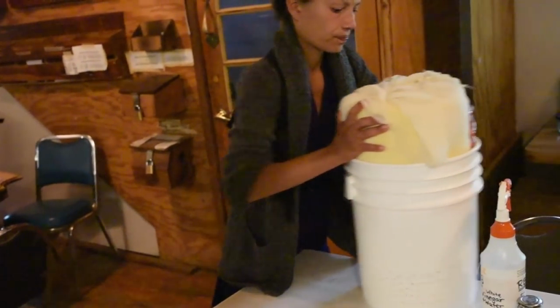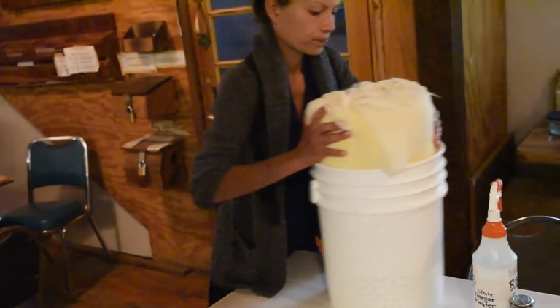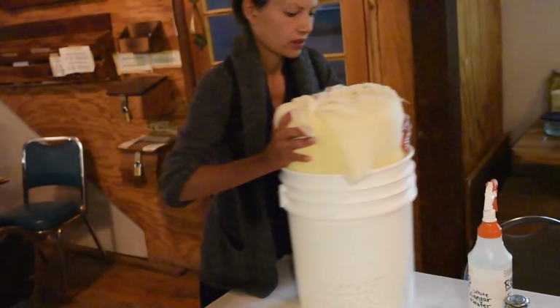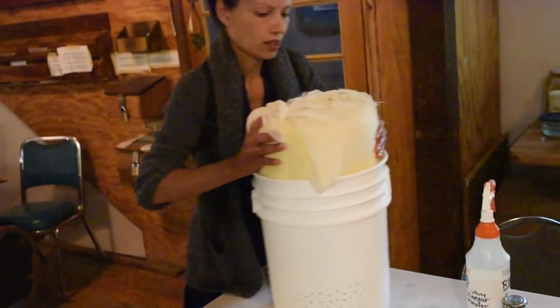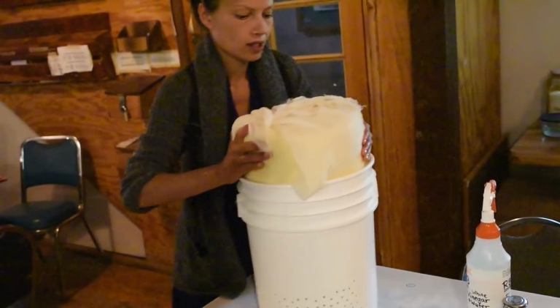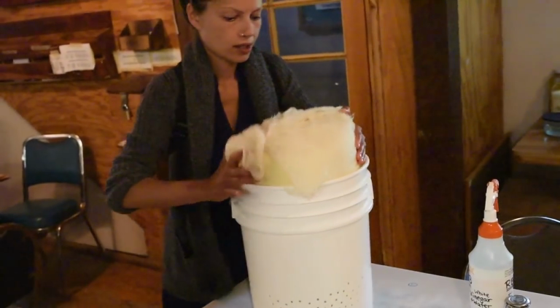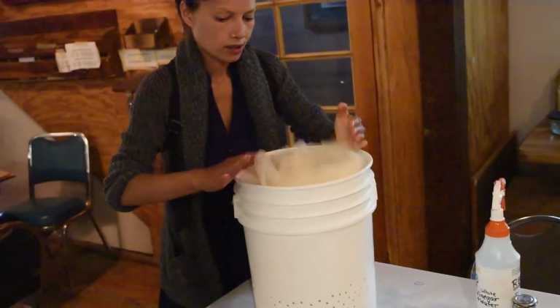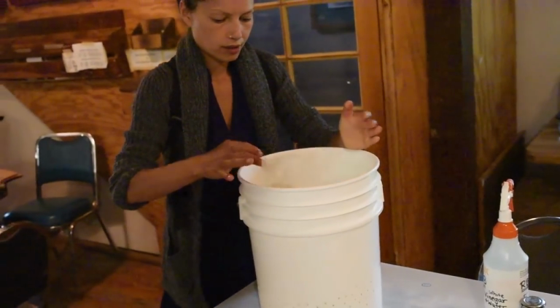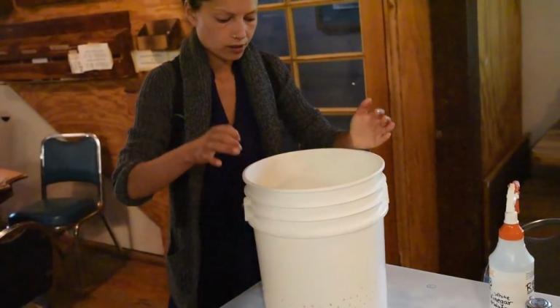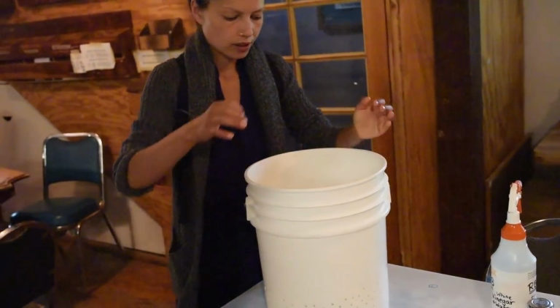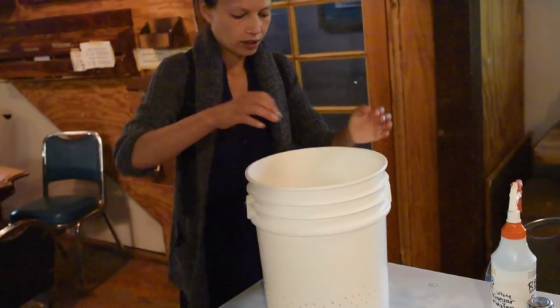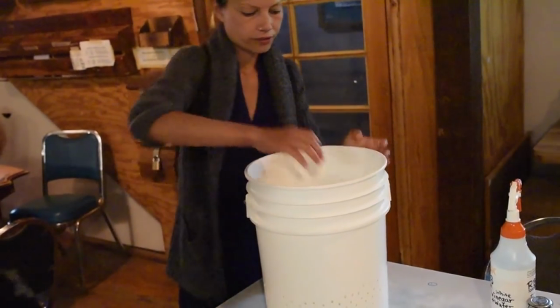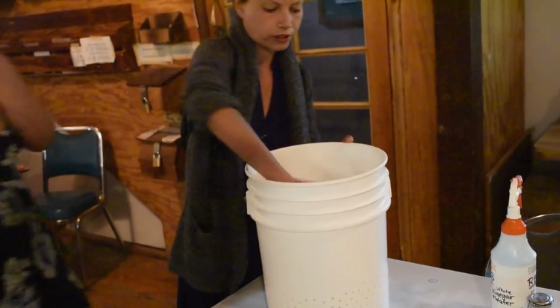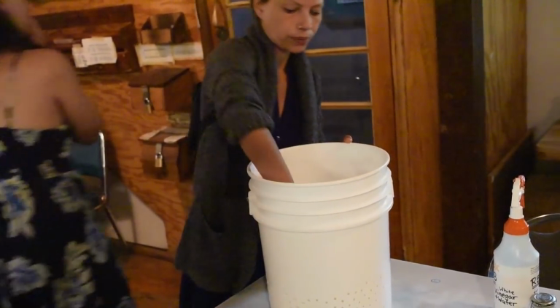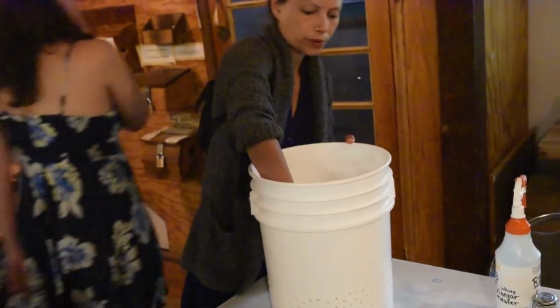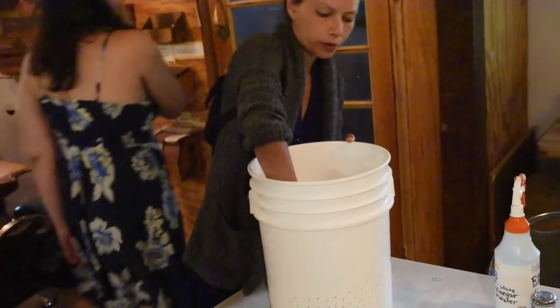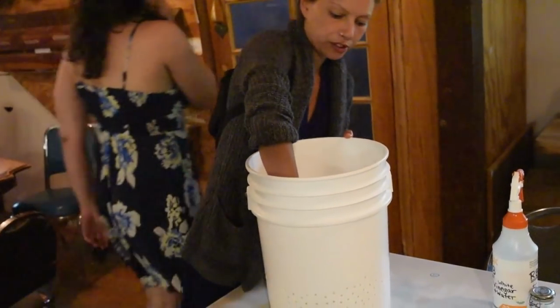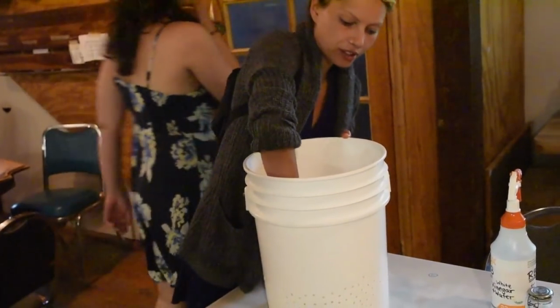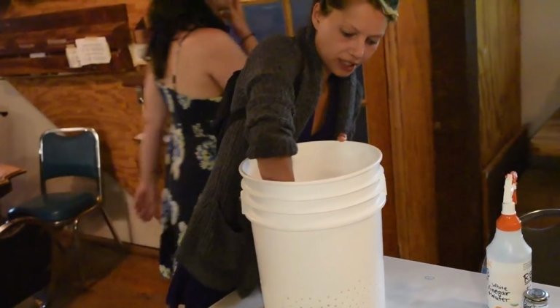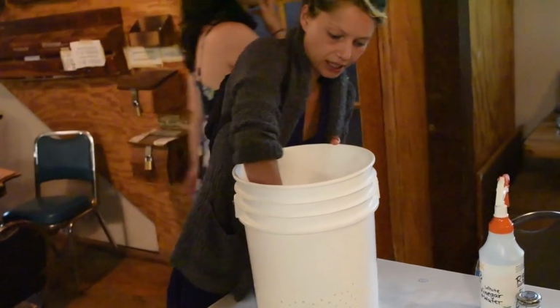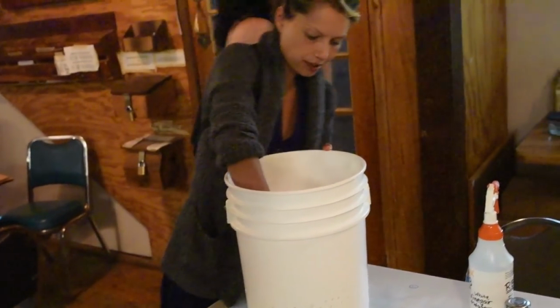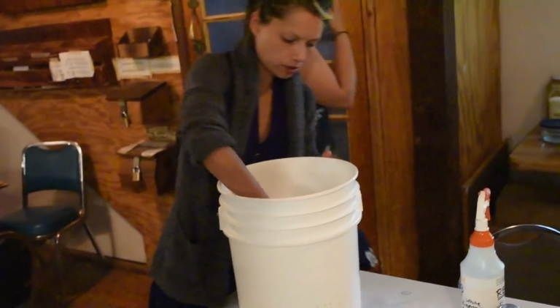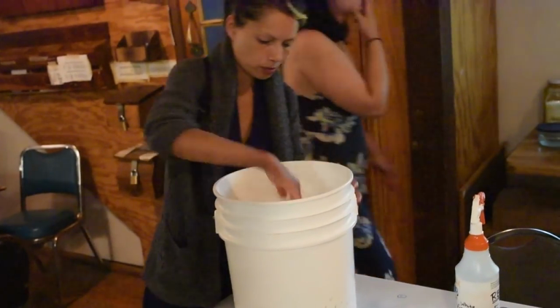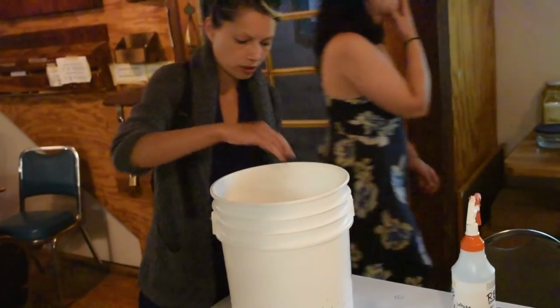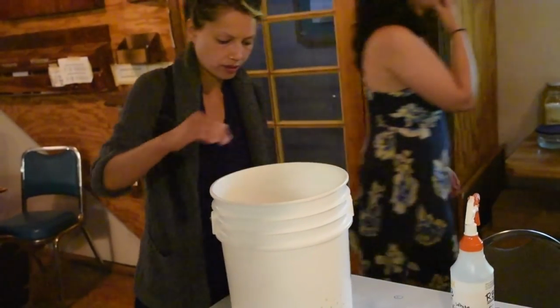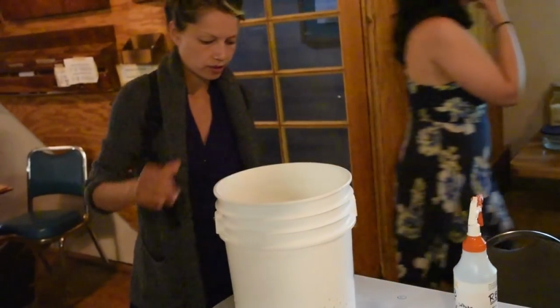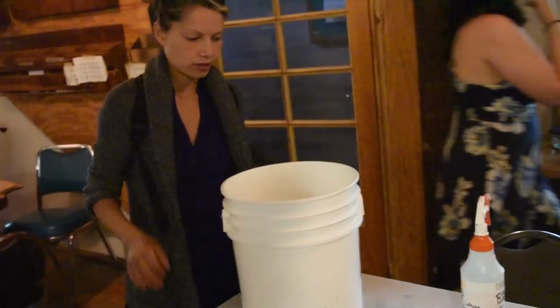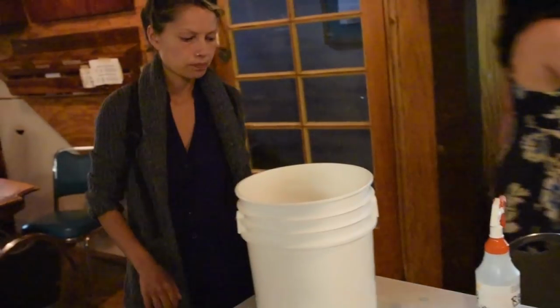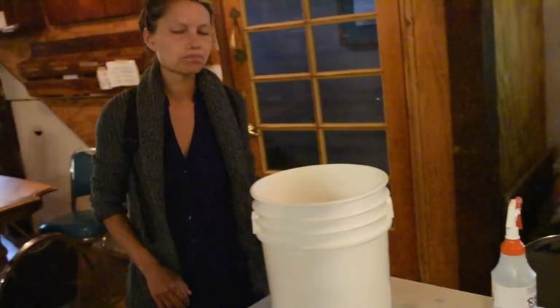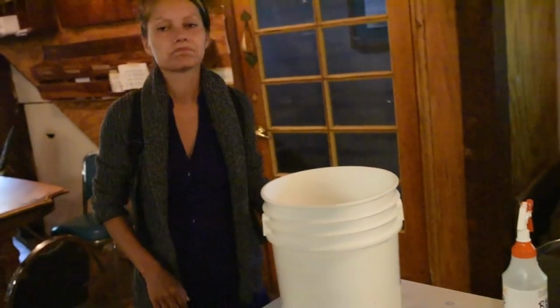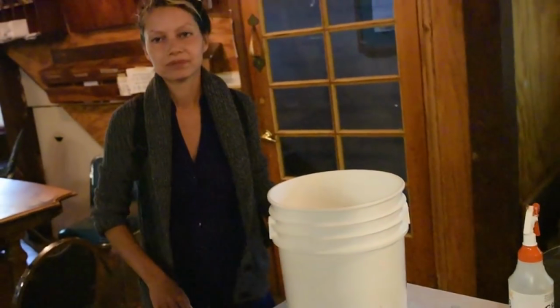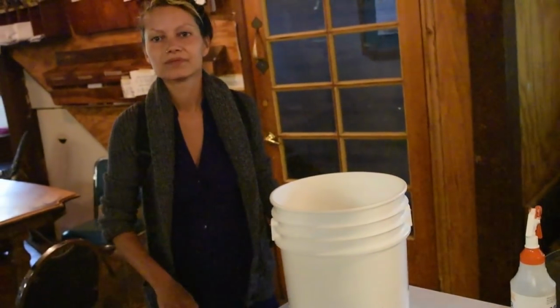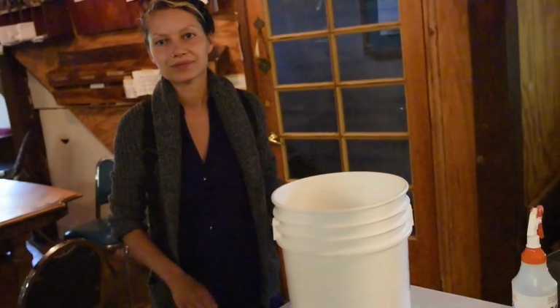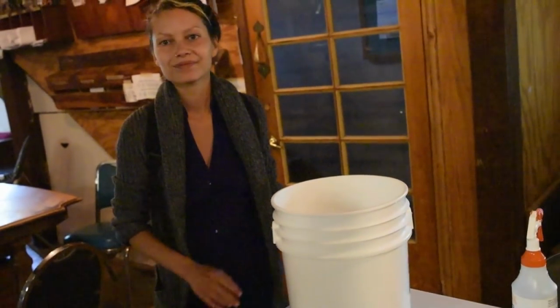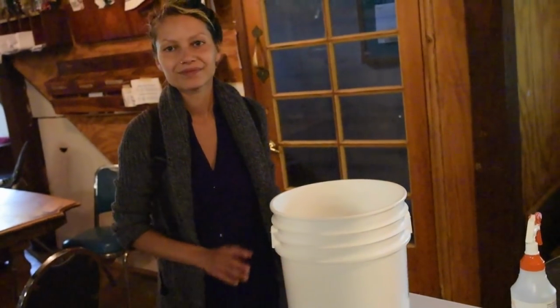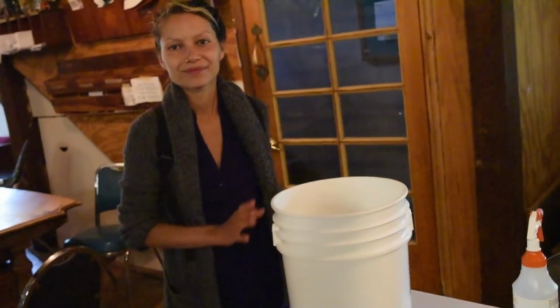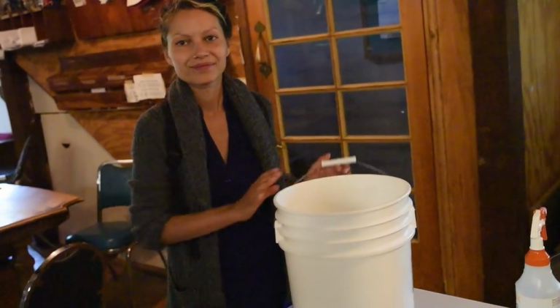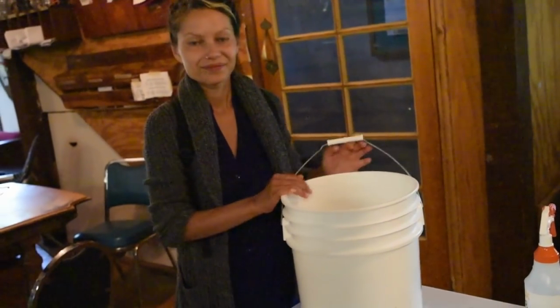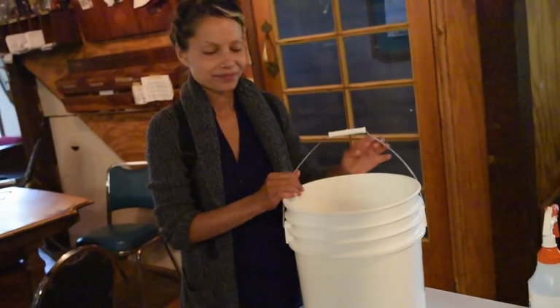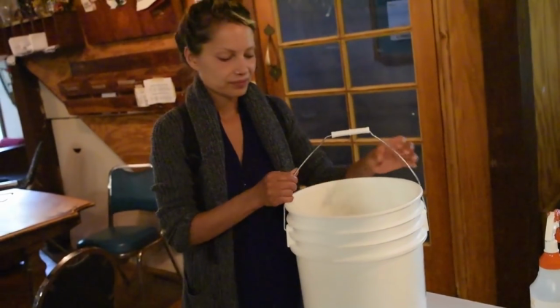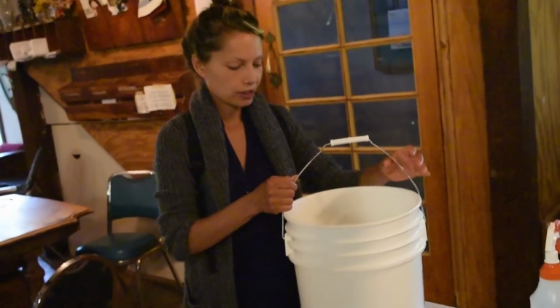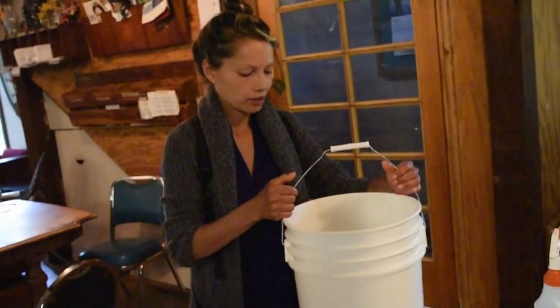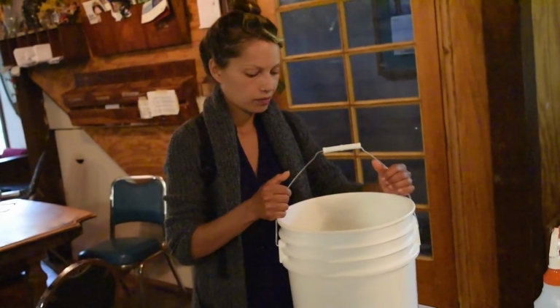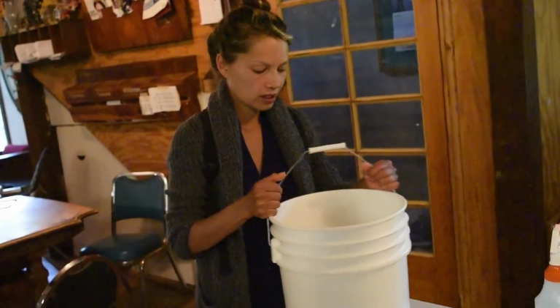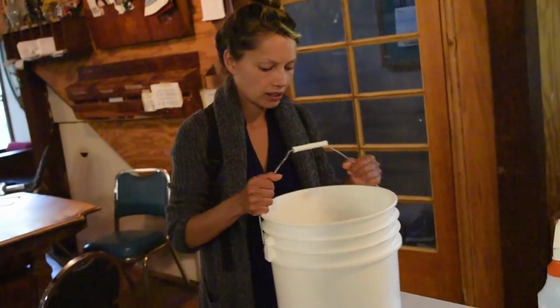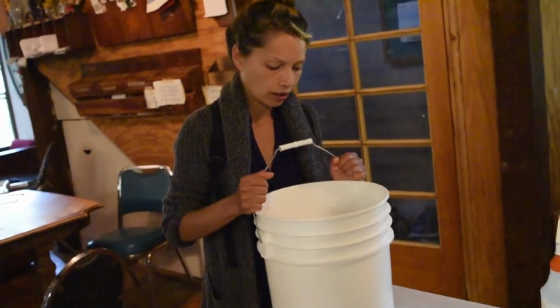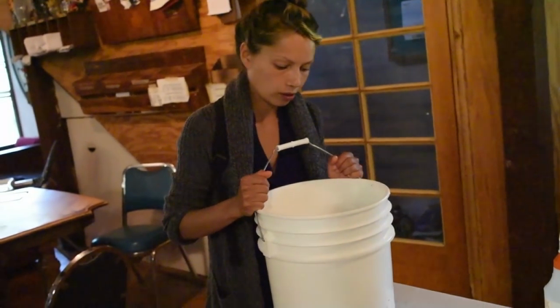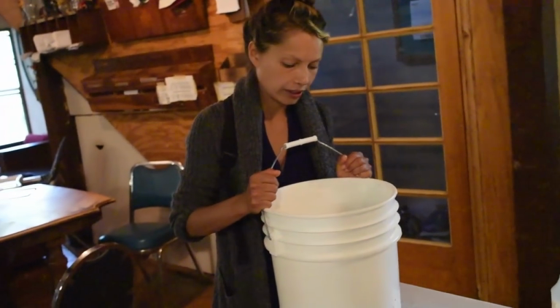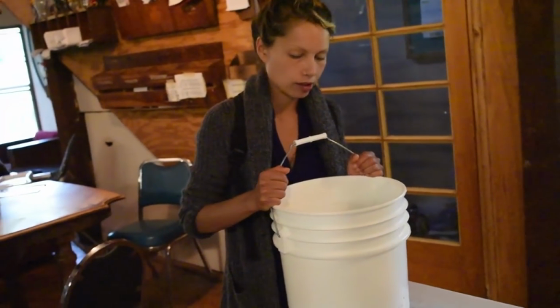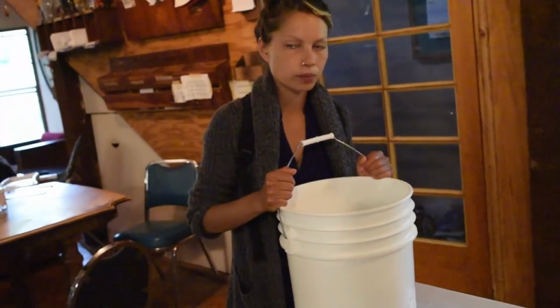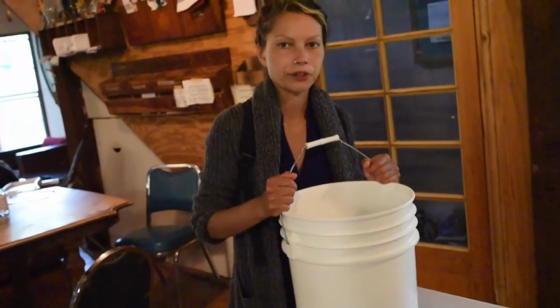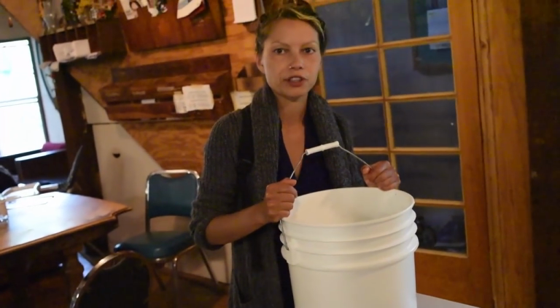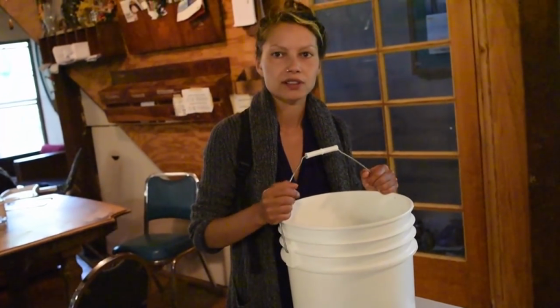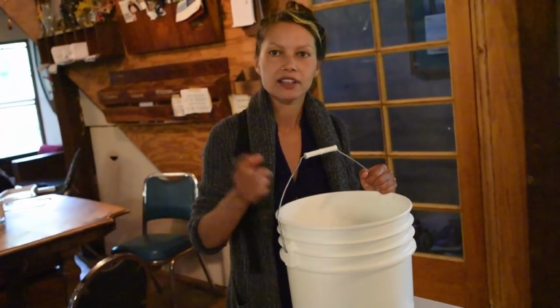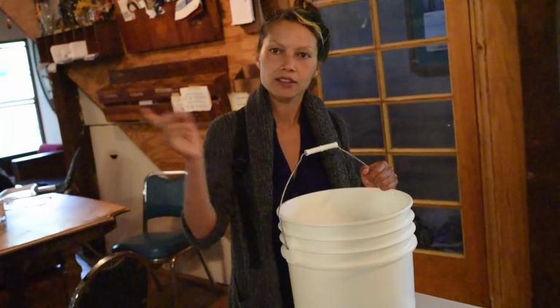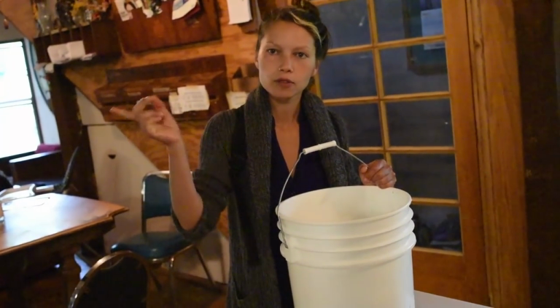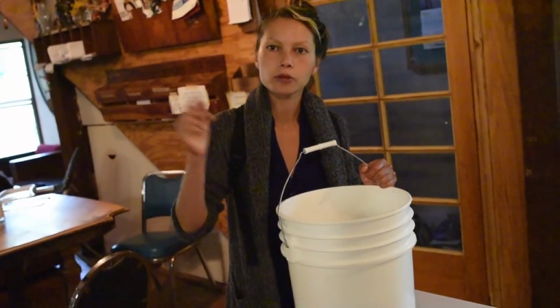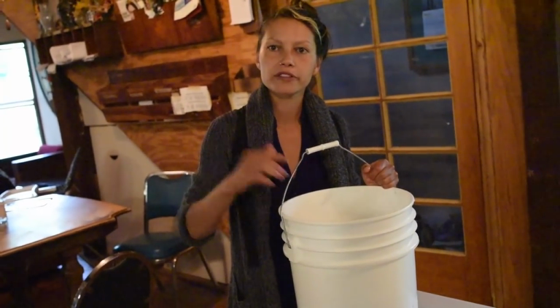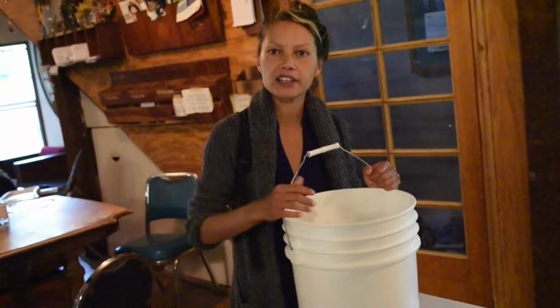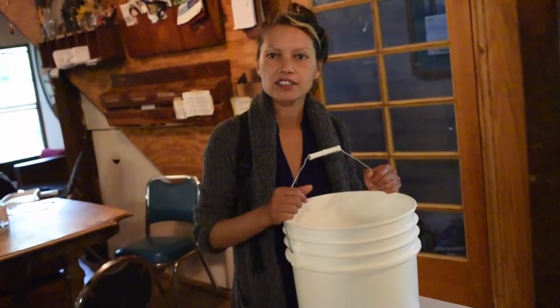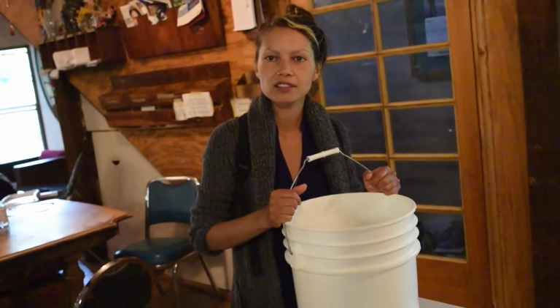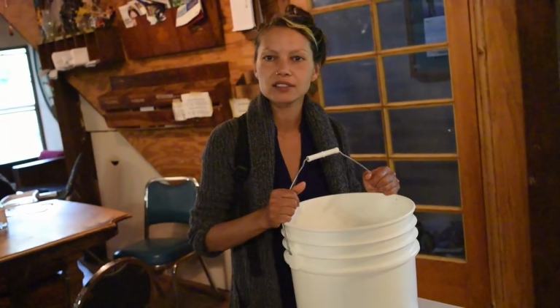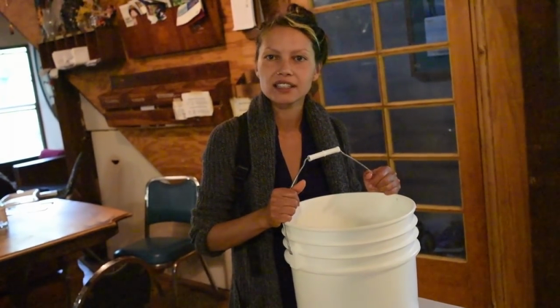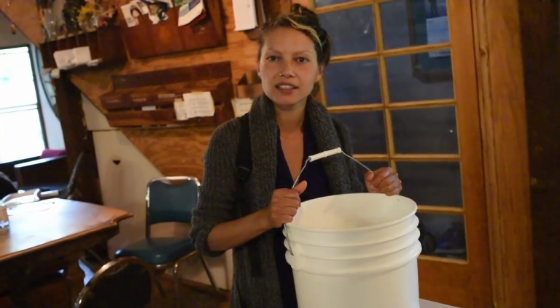And then it'll end up looking like the one that's in there.